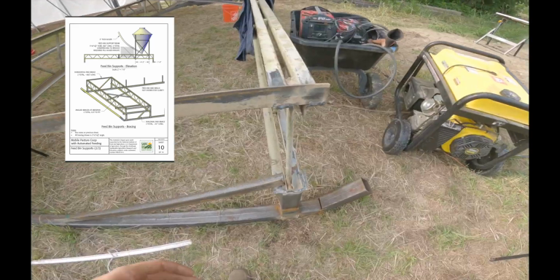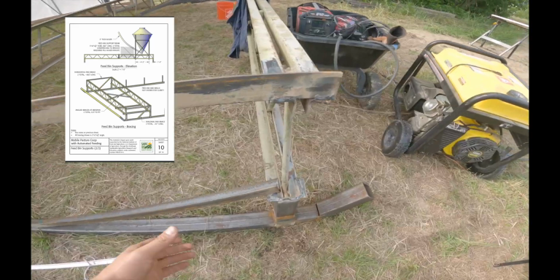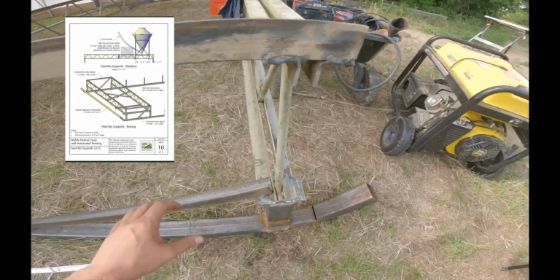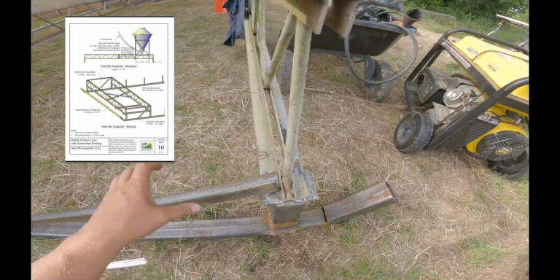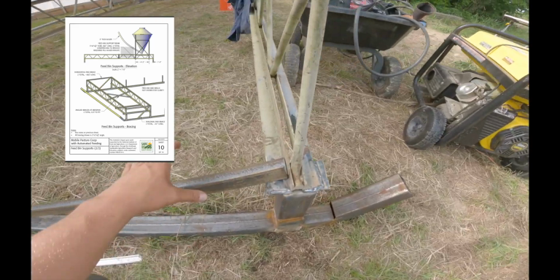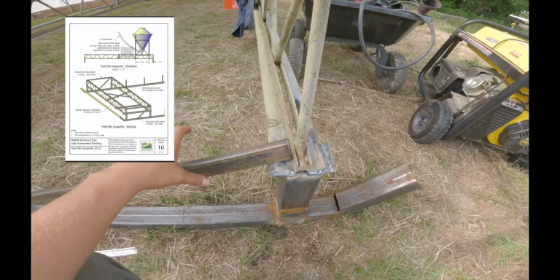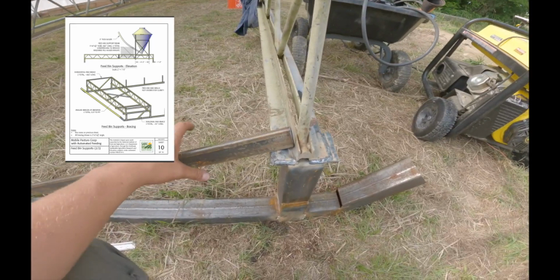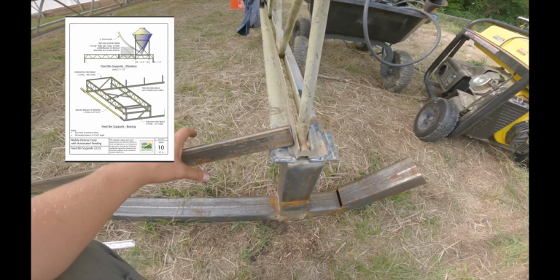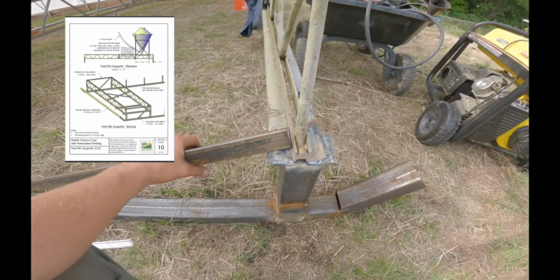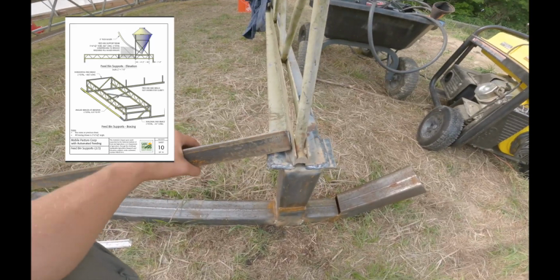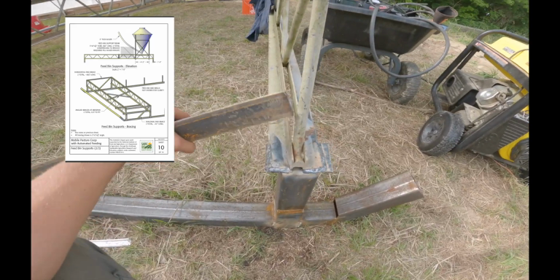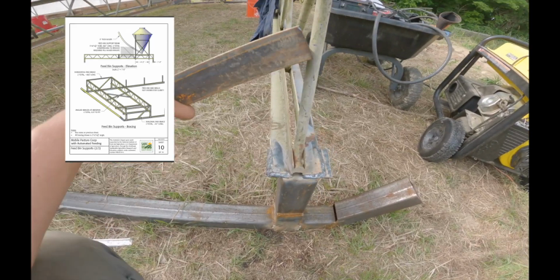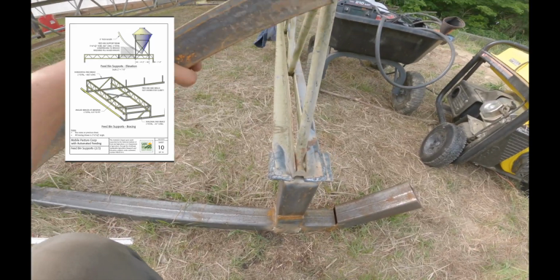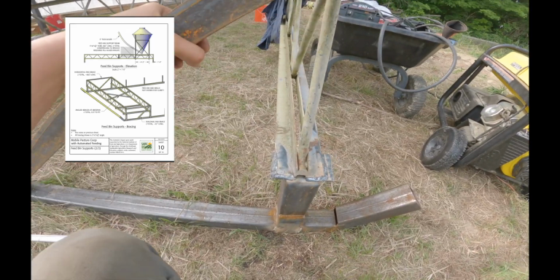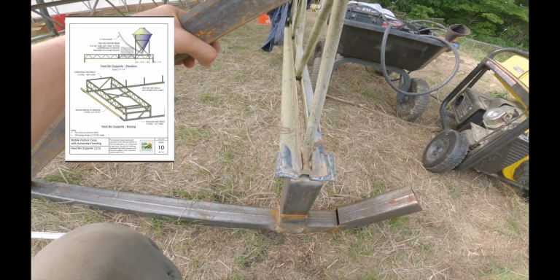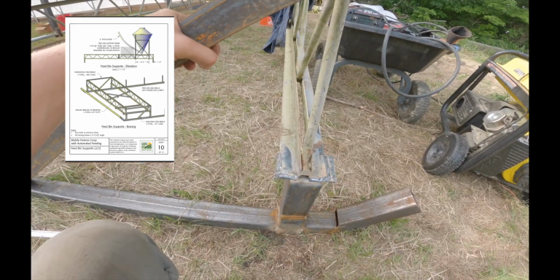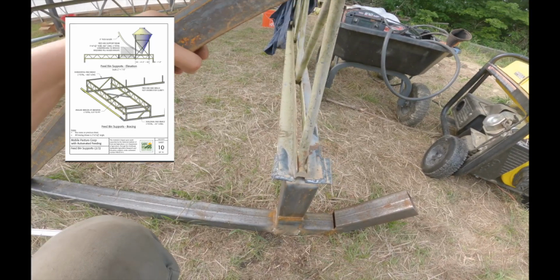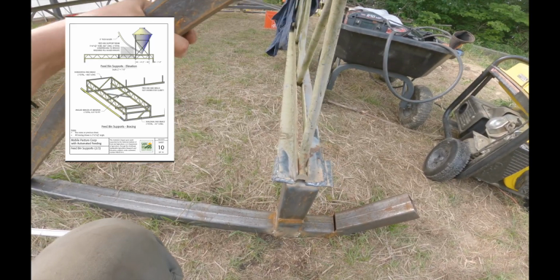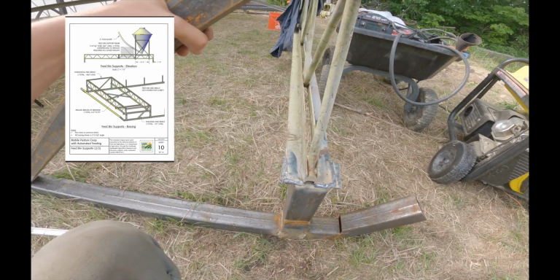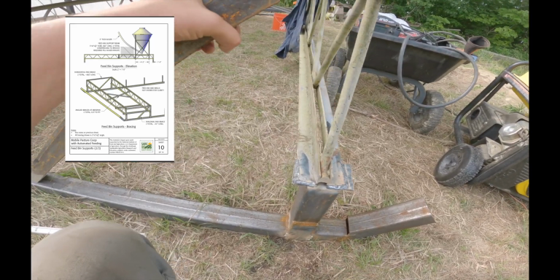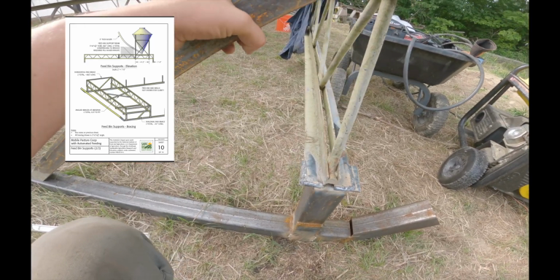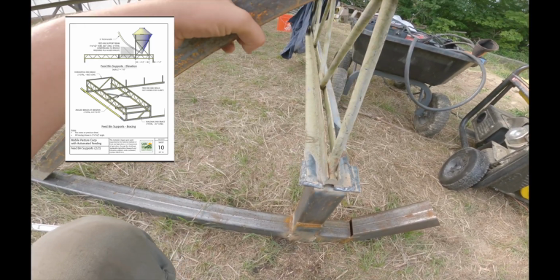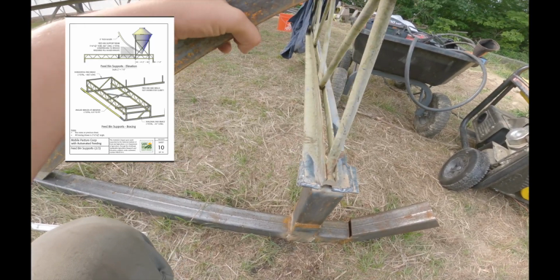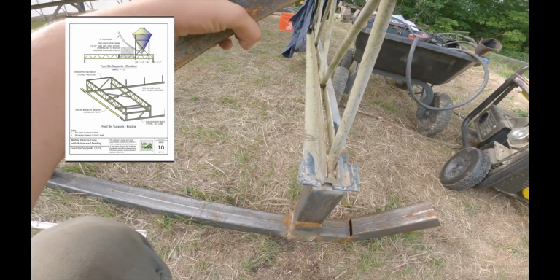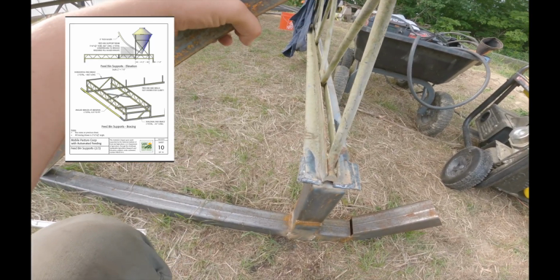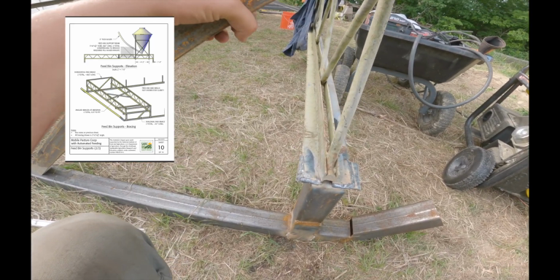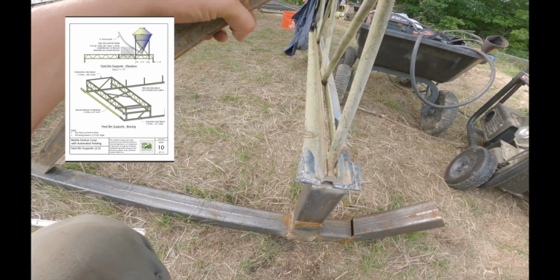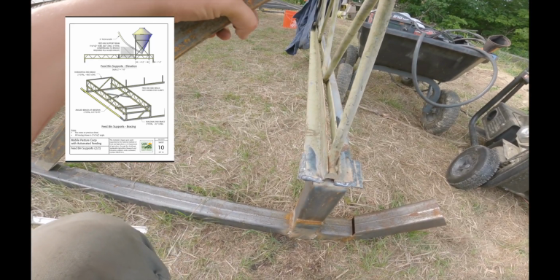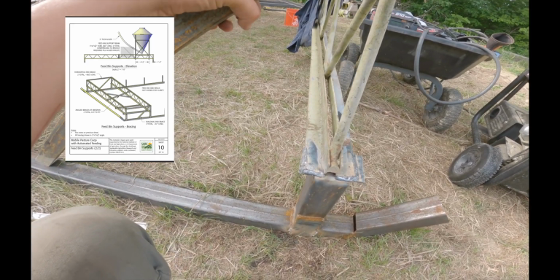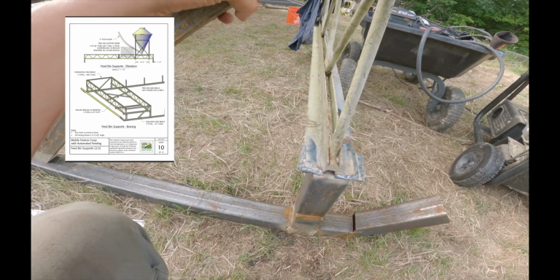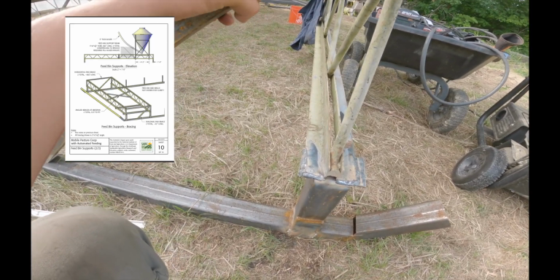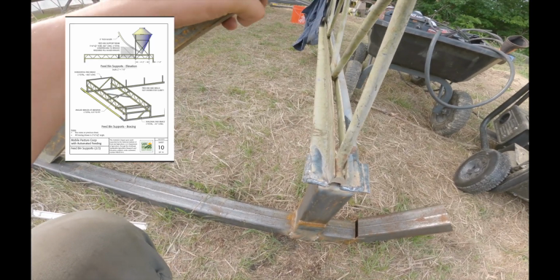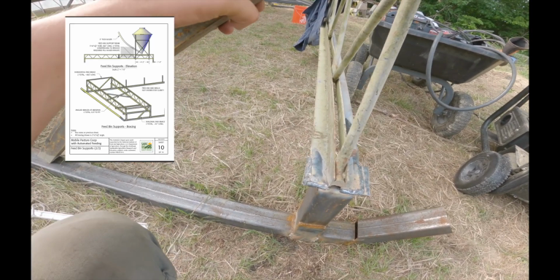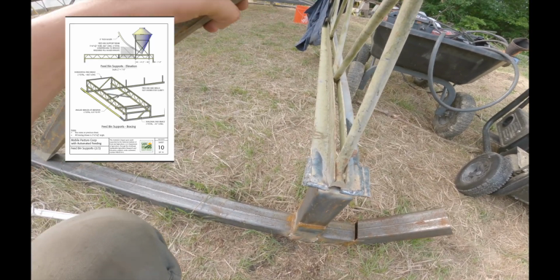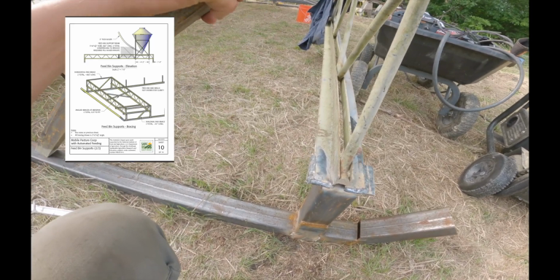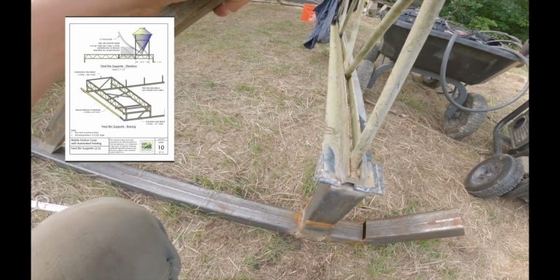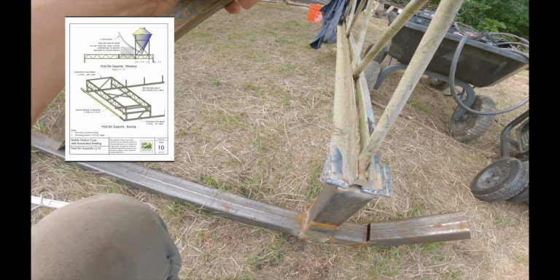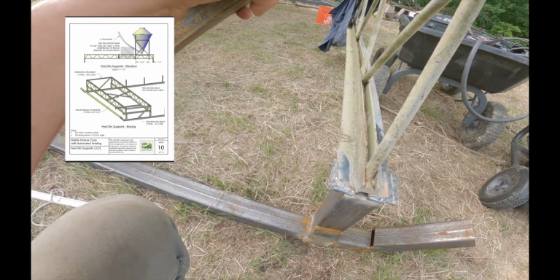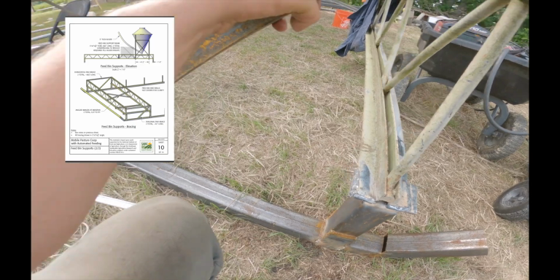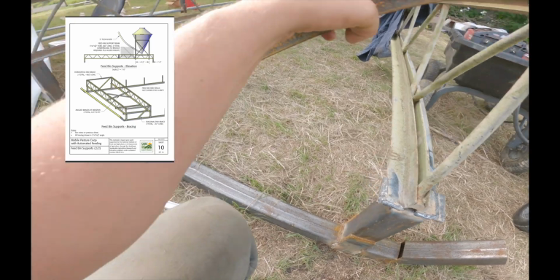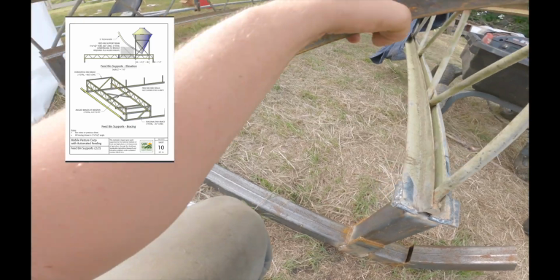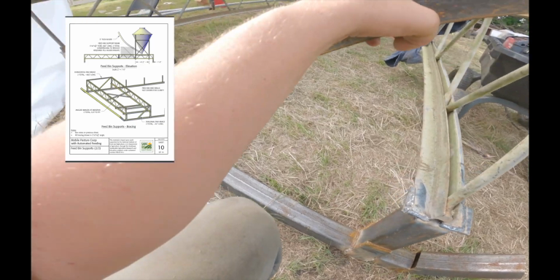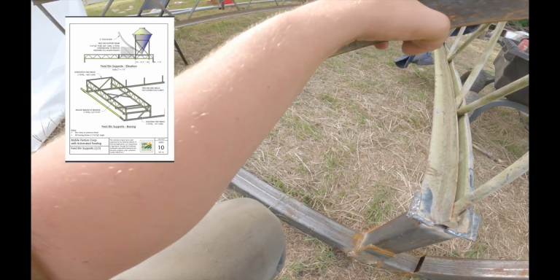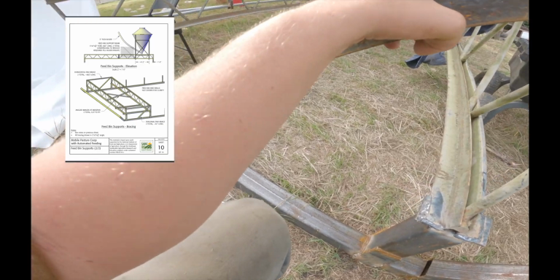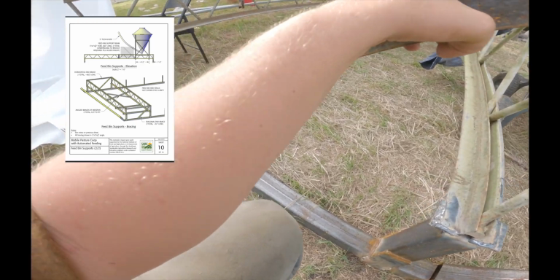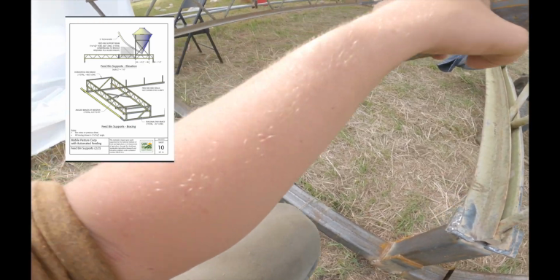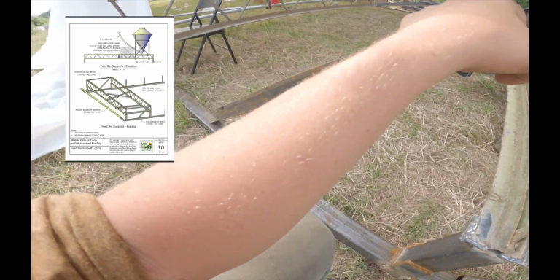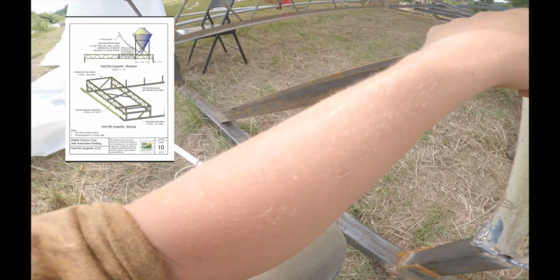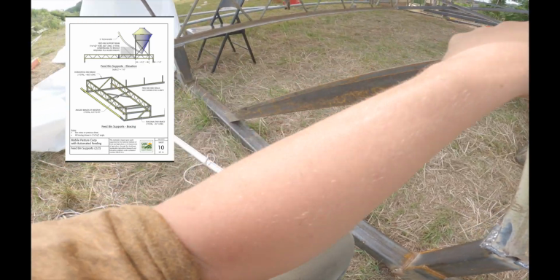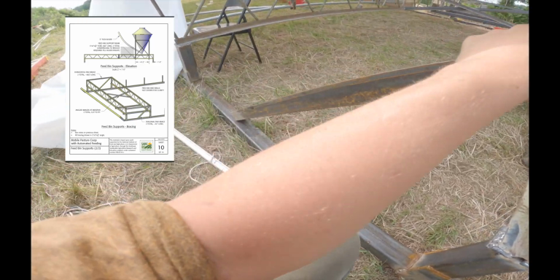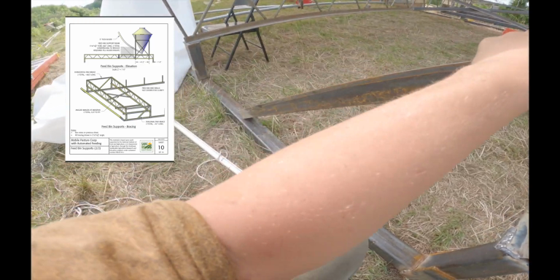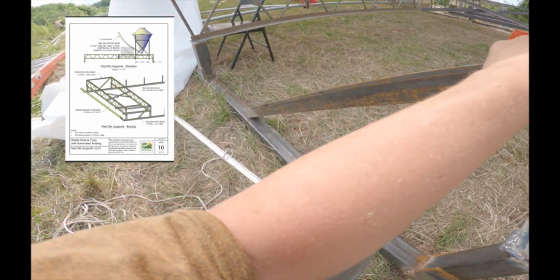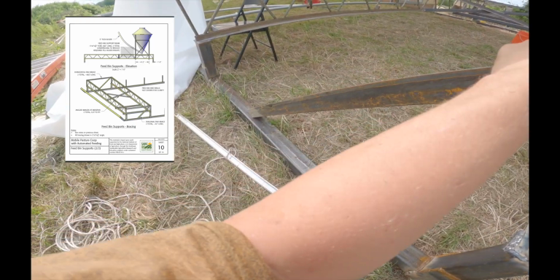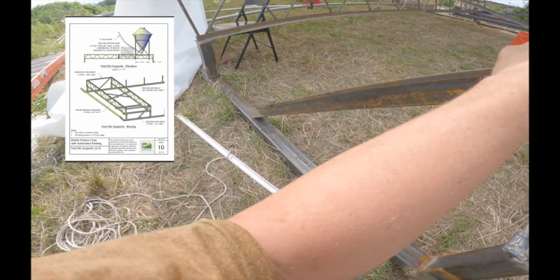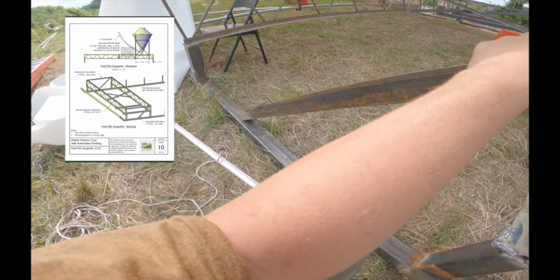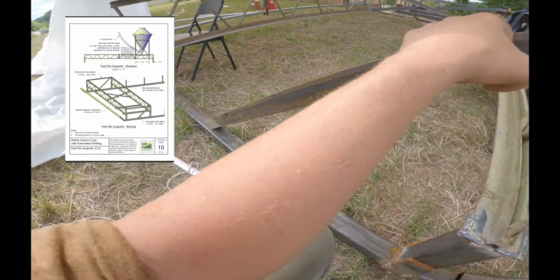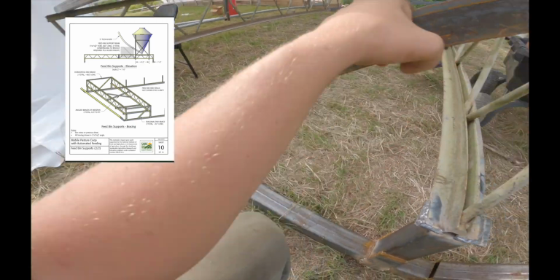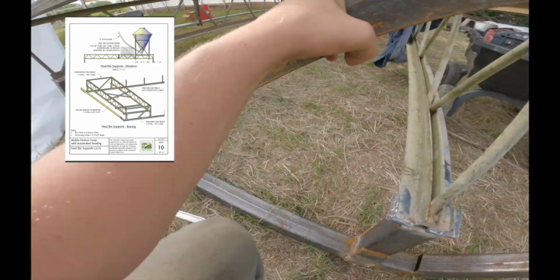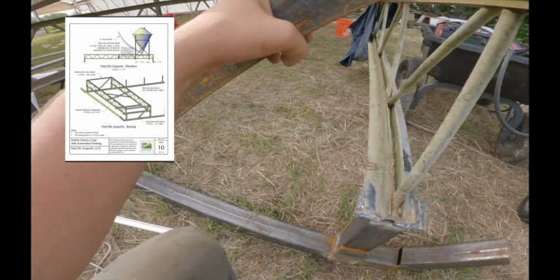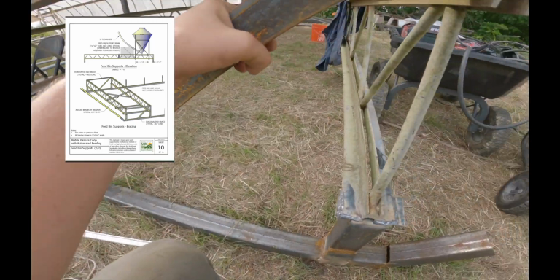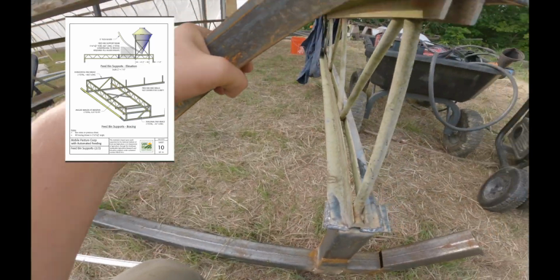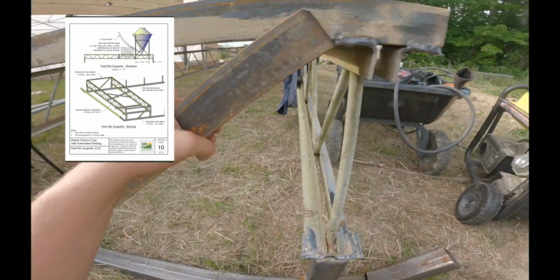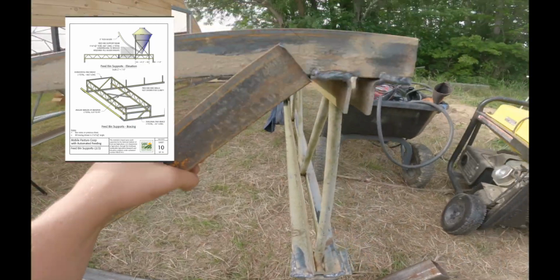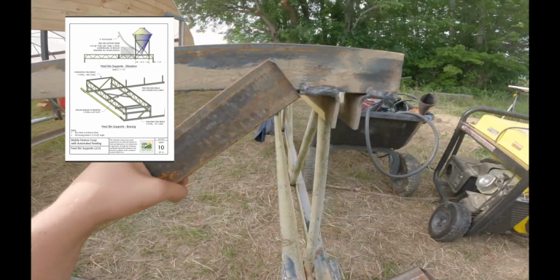Here's a shot of another angled support piece added in to provide a little more strength on the corners, which really helped shore everything up.